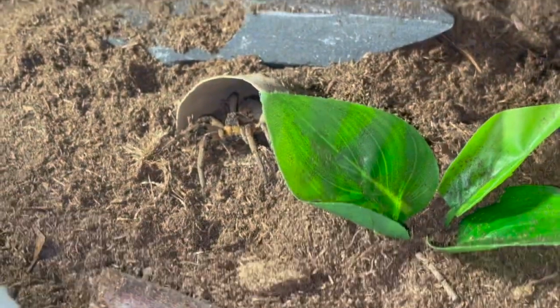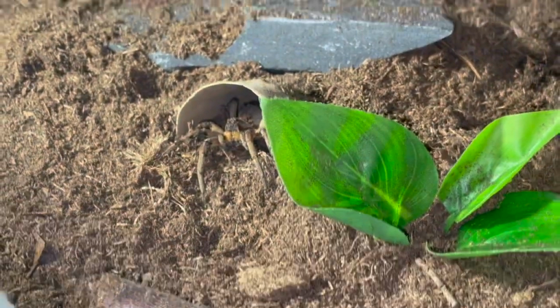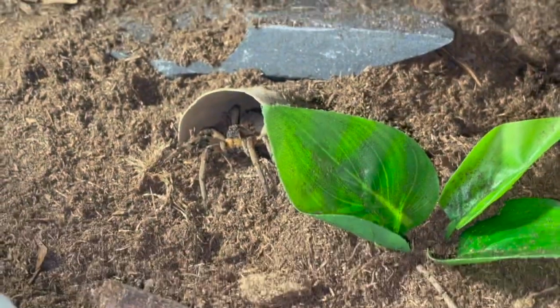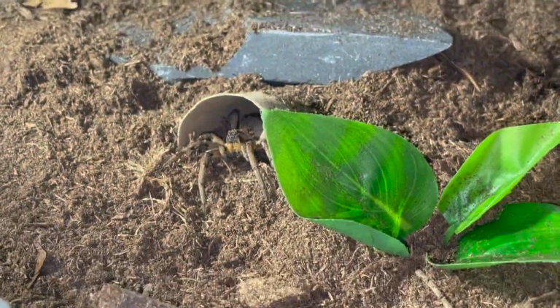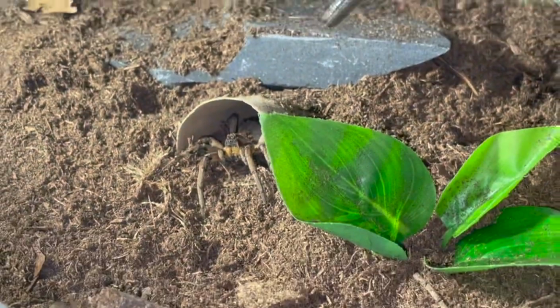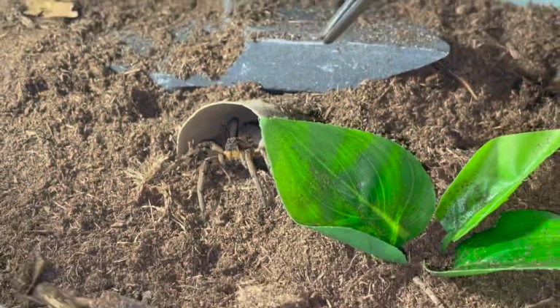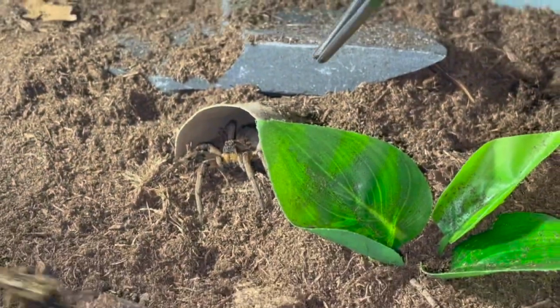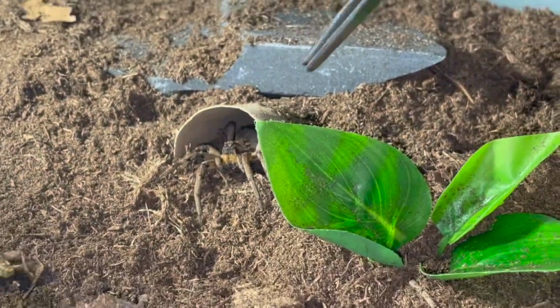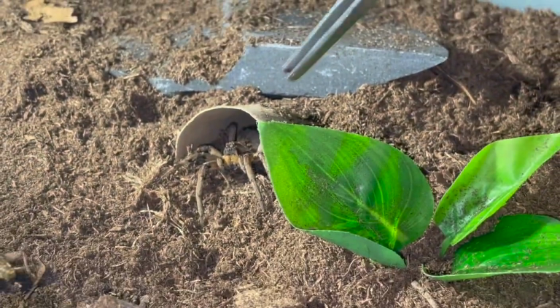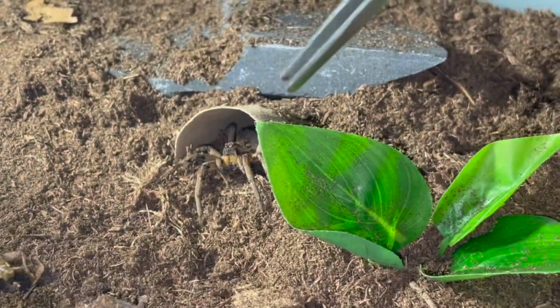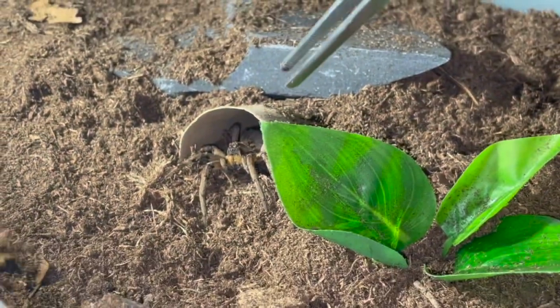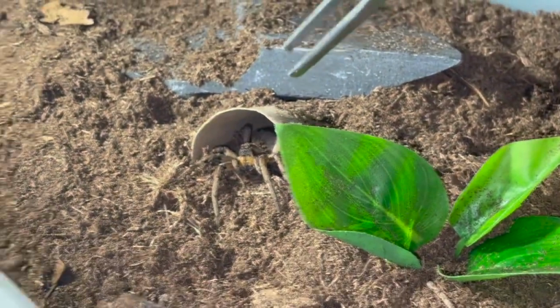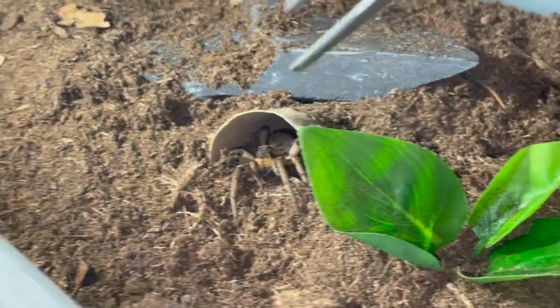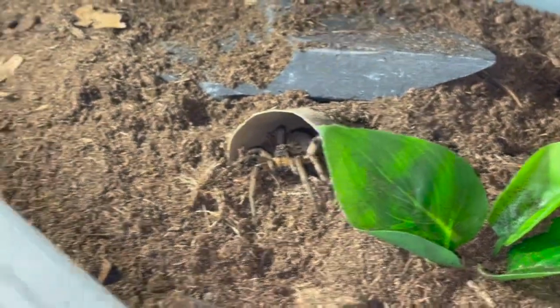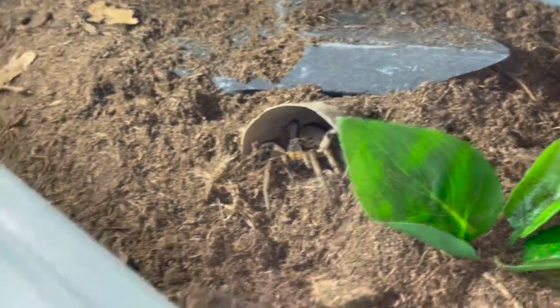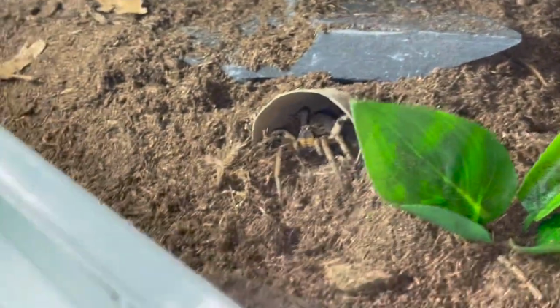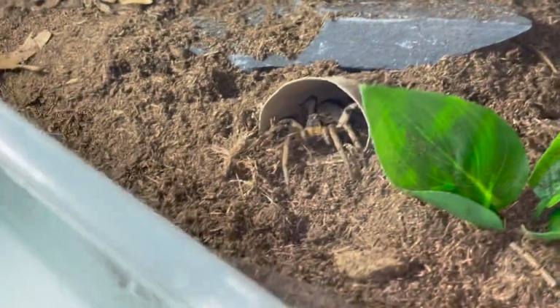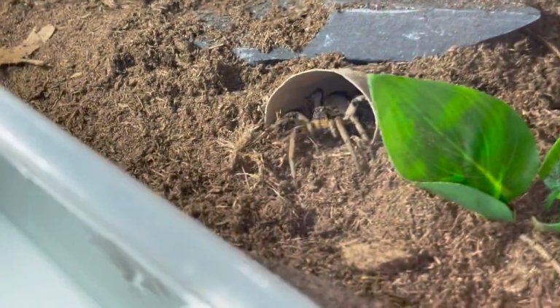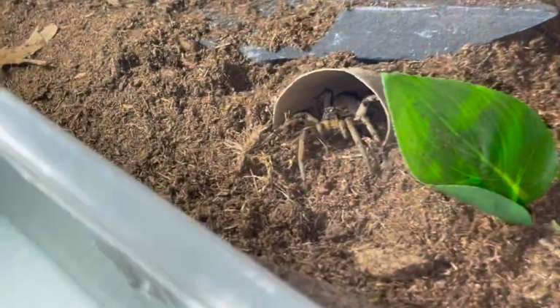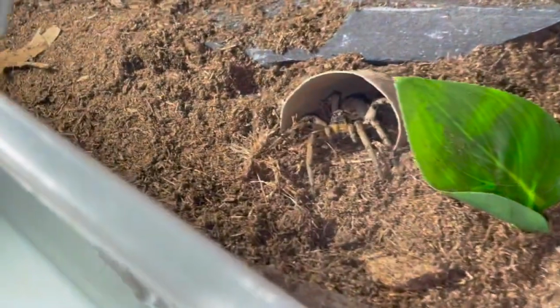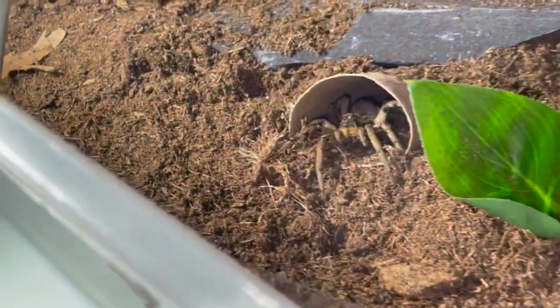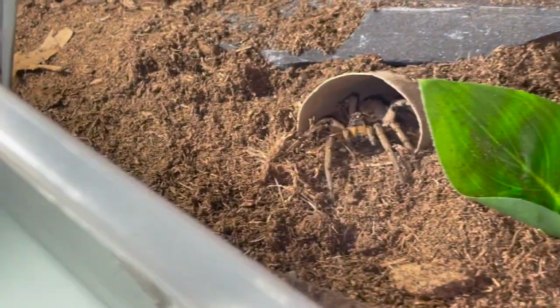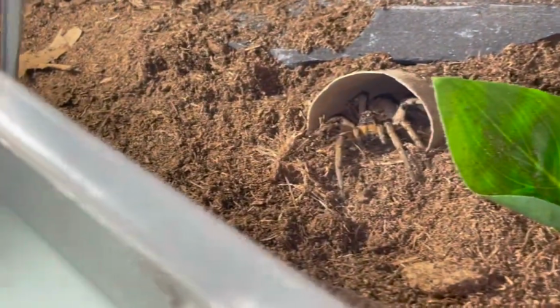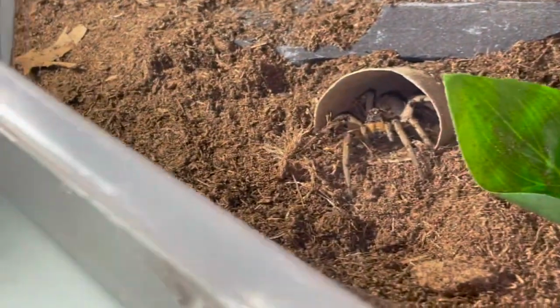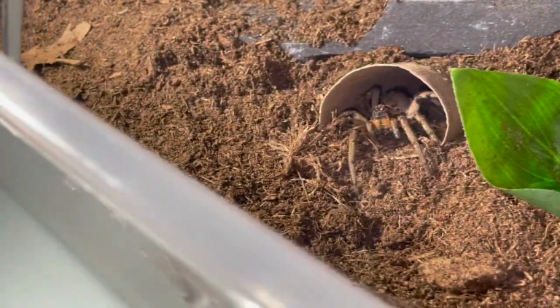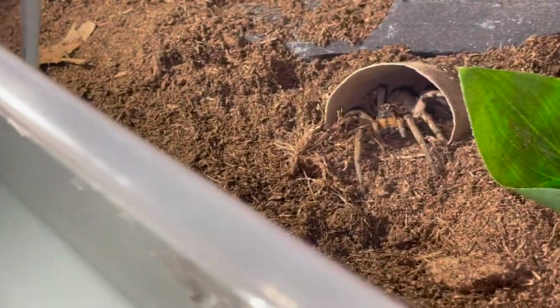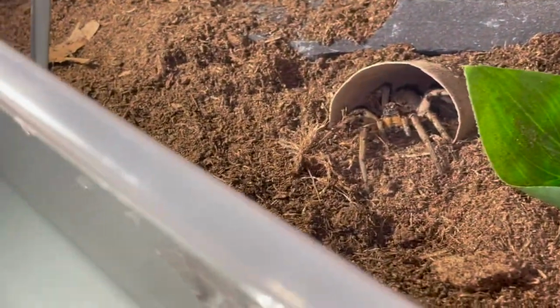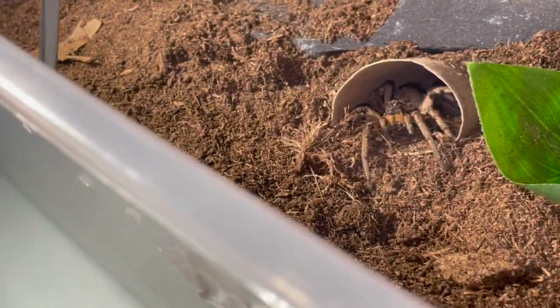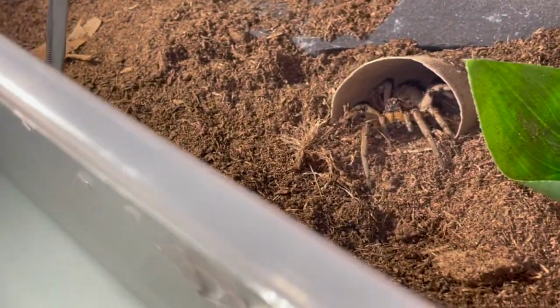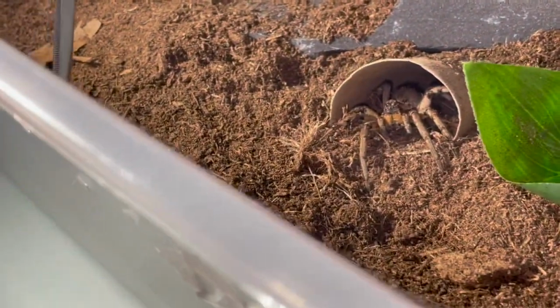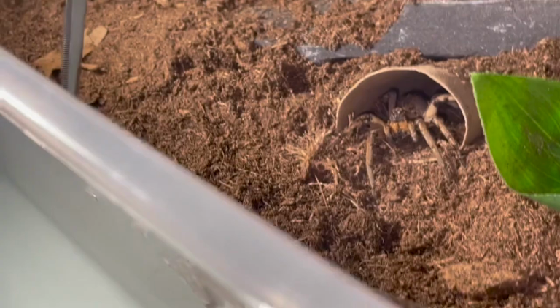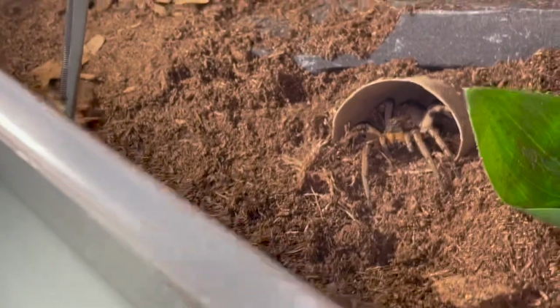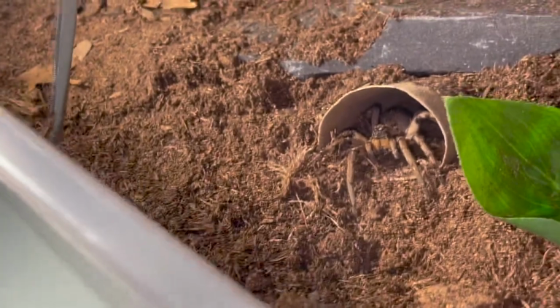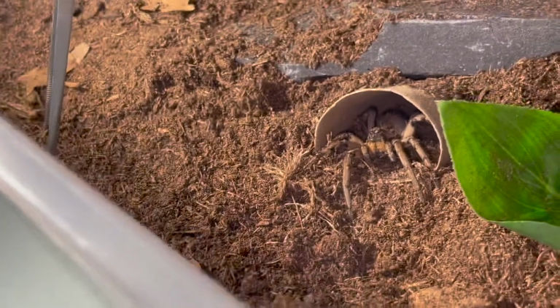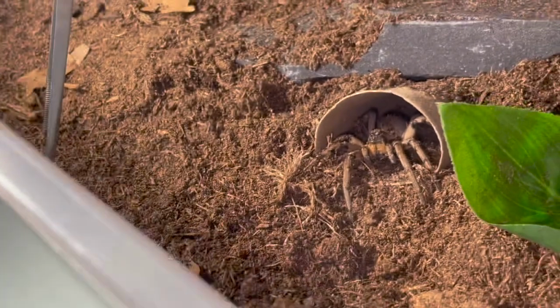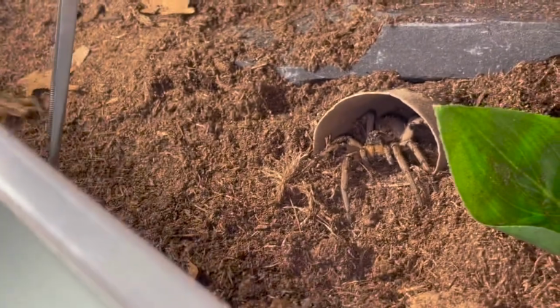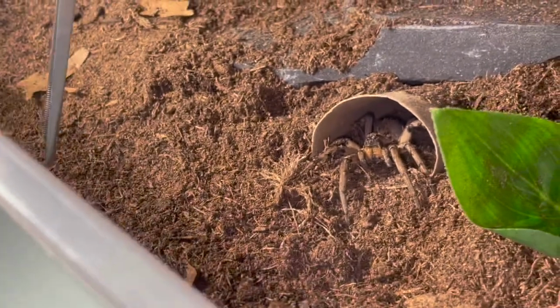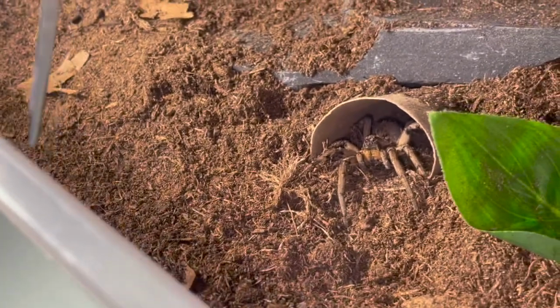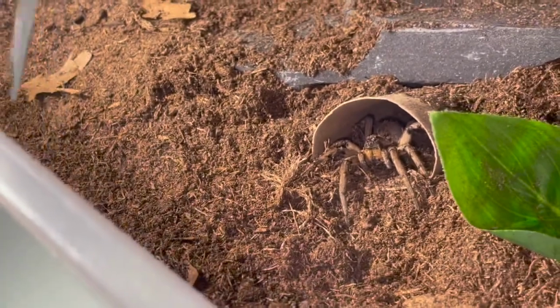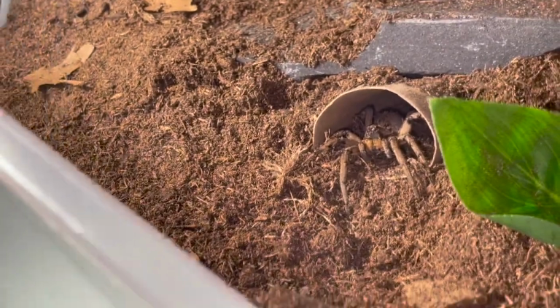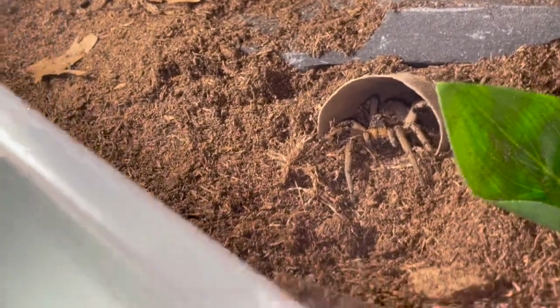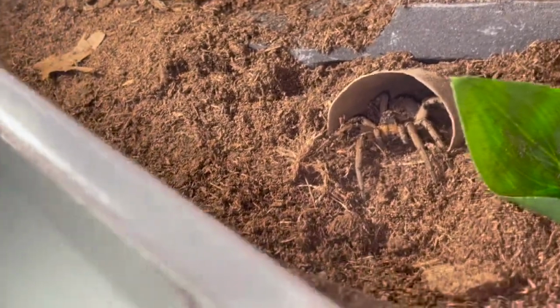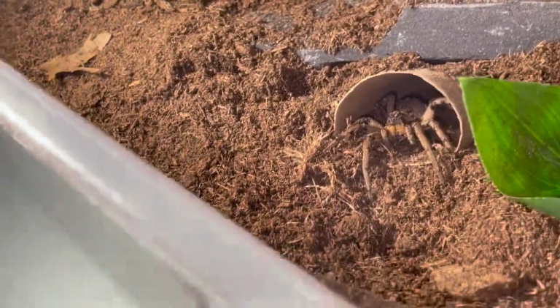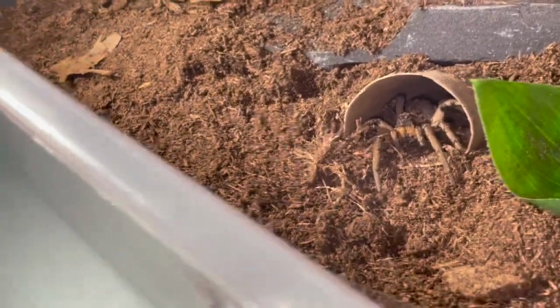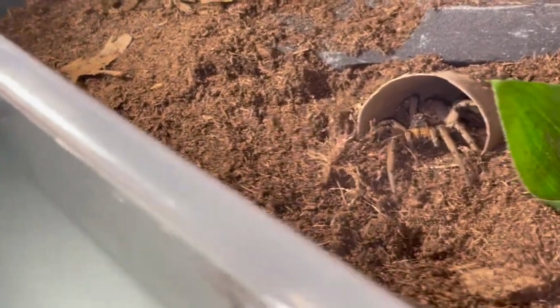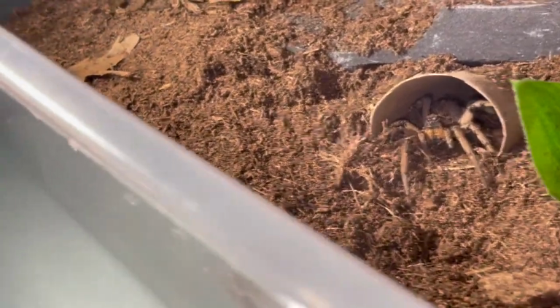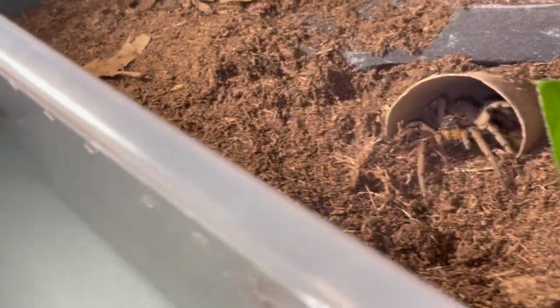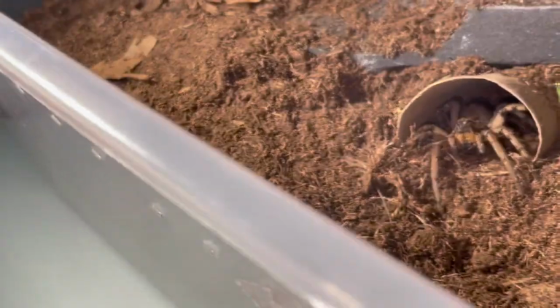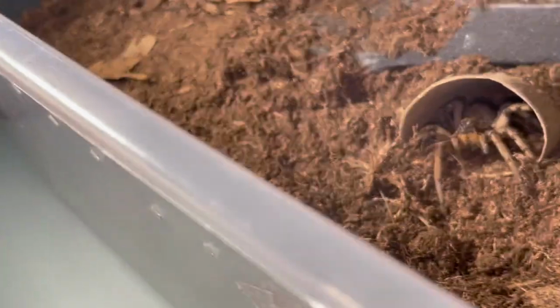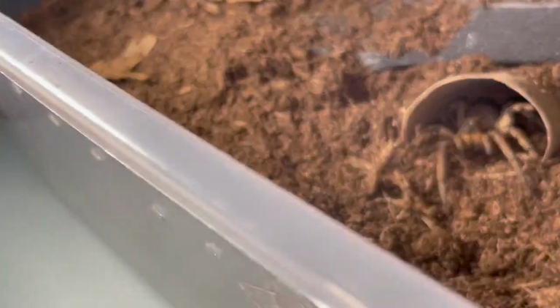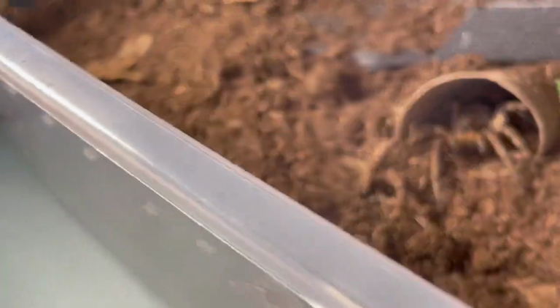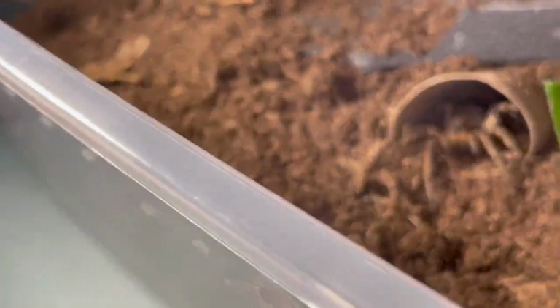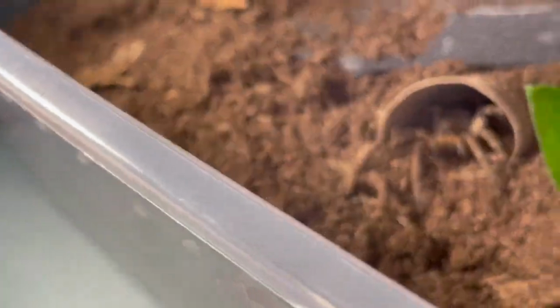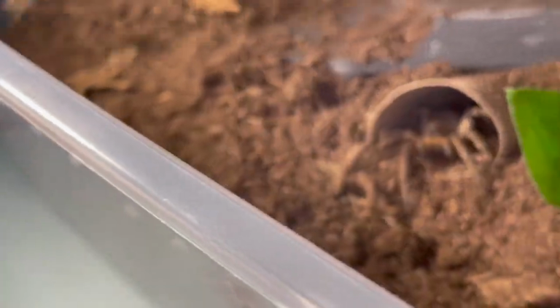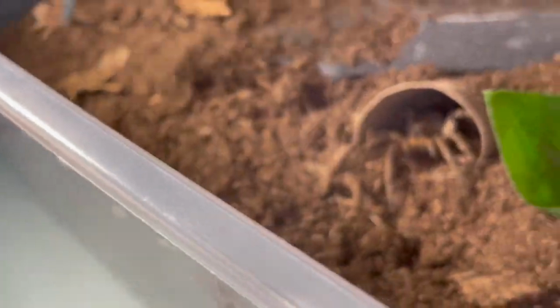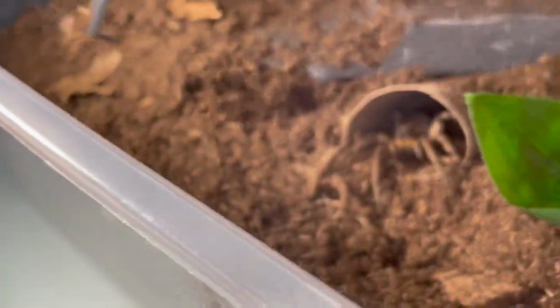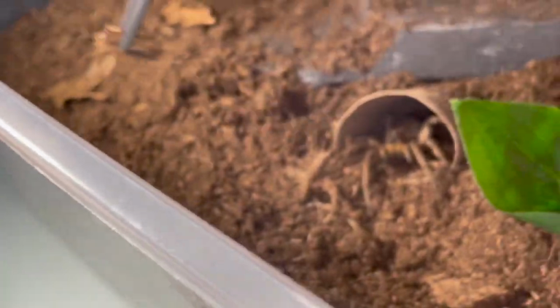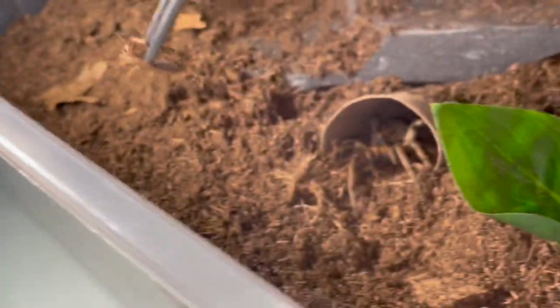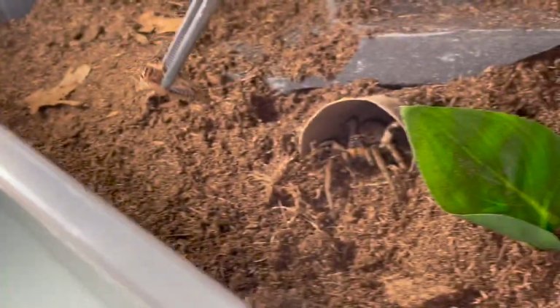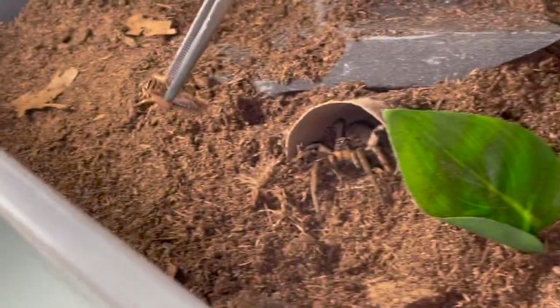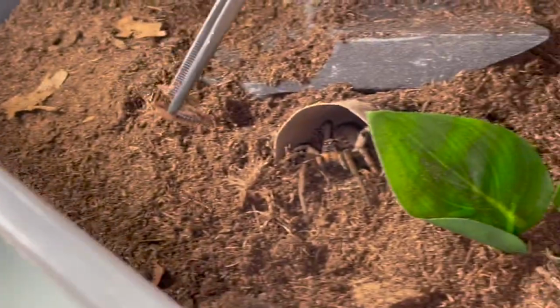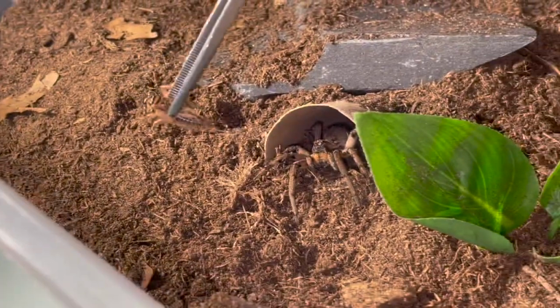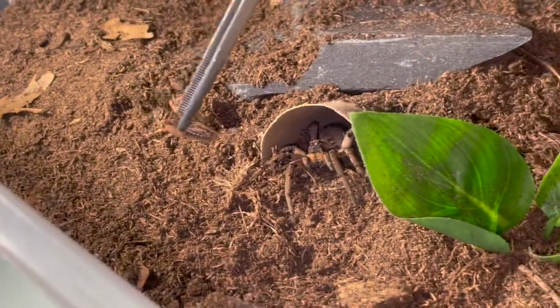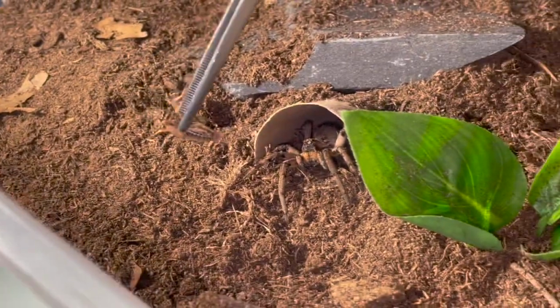Next up is one of my Hogna carolinensis. This is a temporary enclosure for her. Let's give her a cricket.